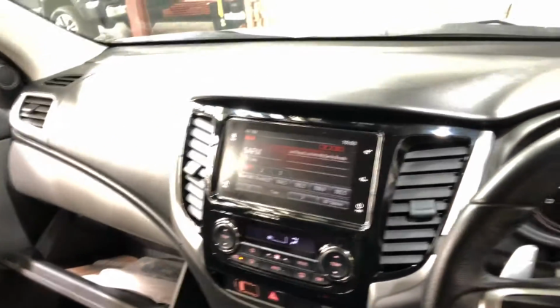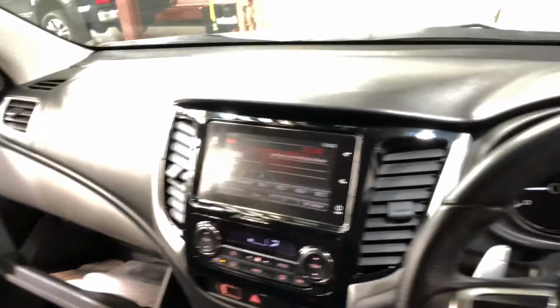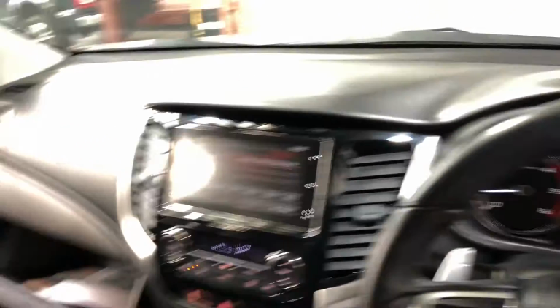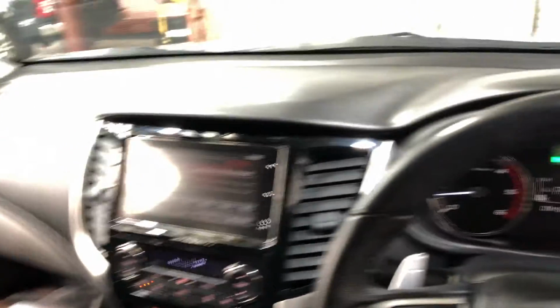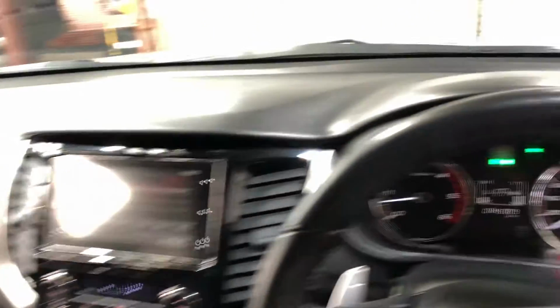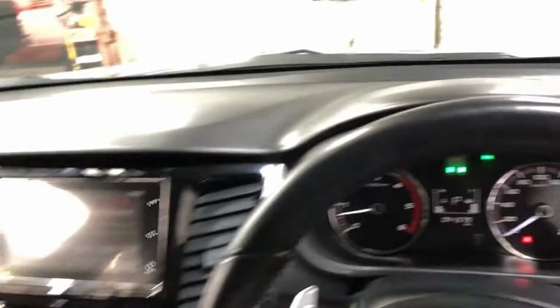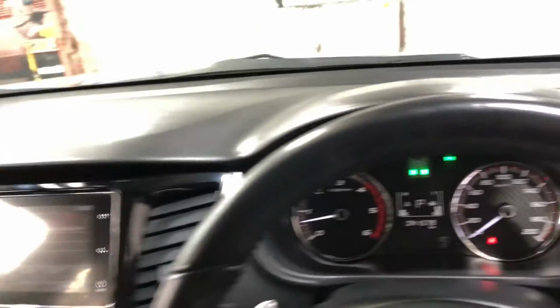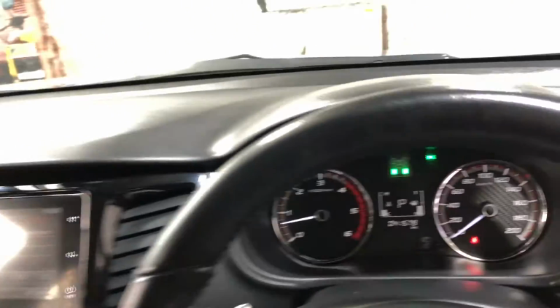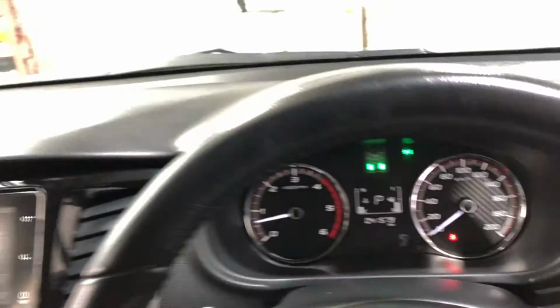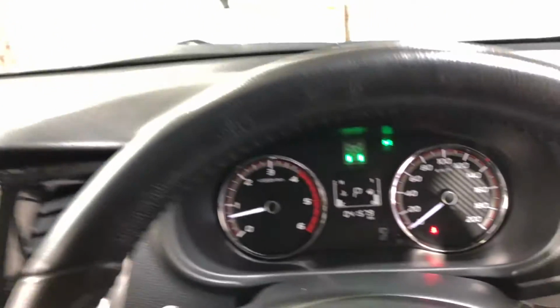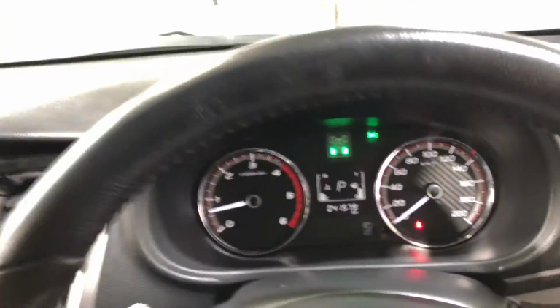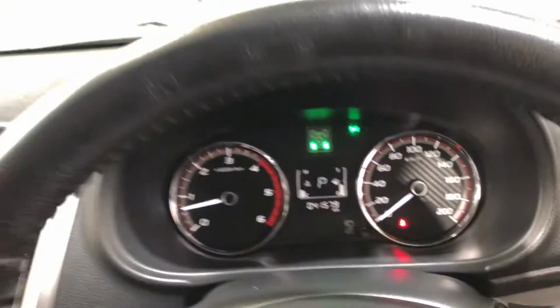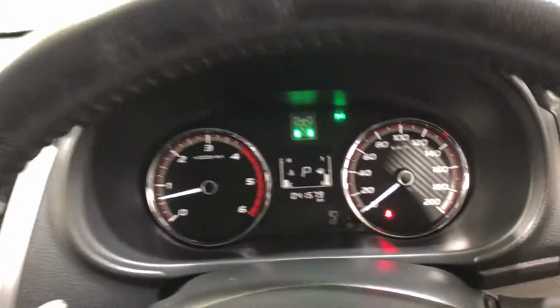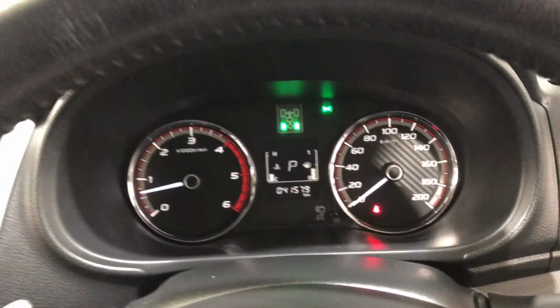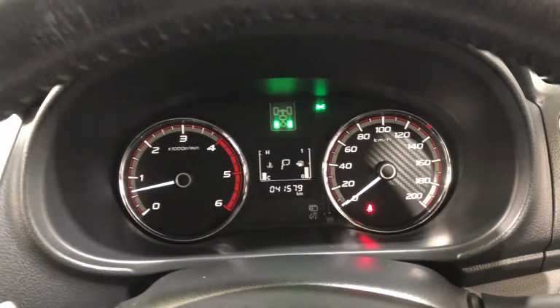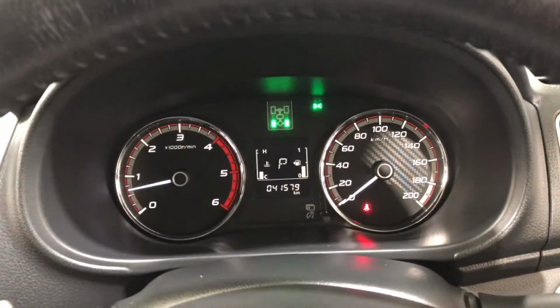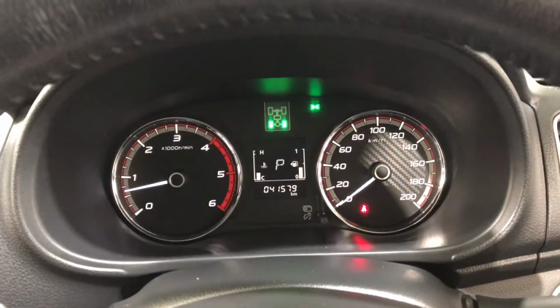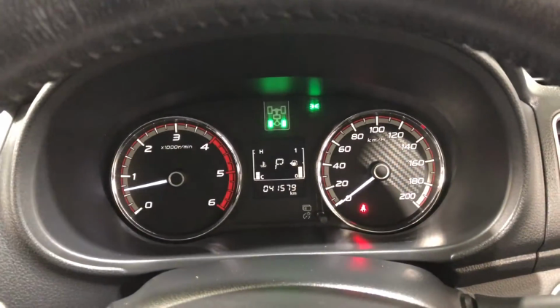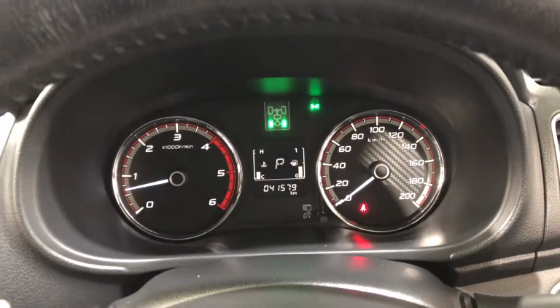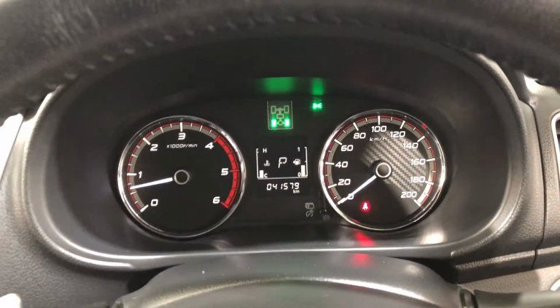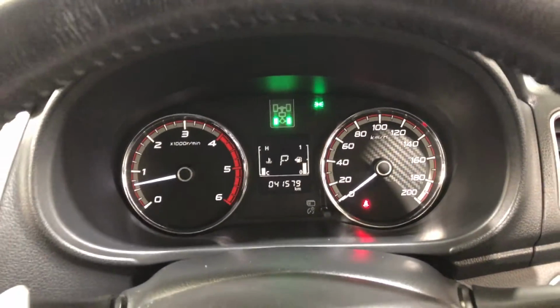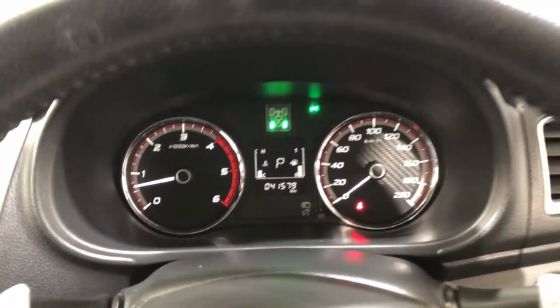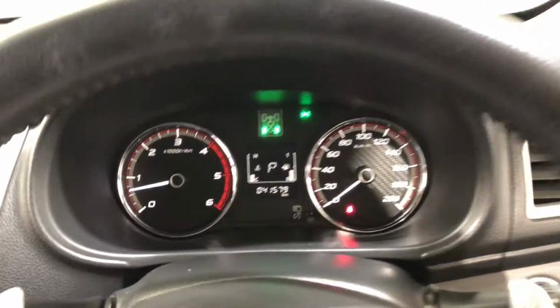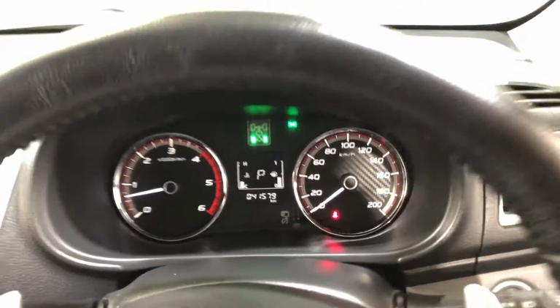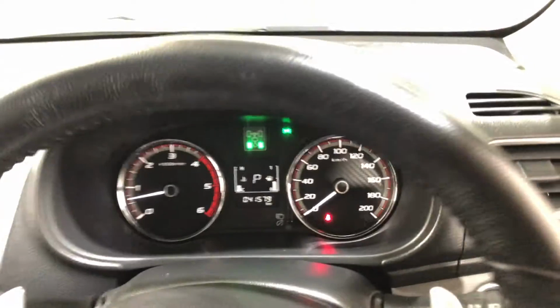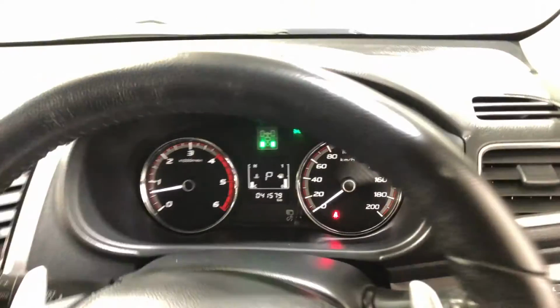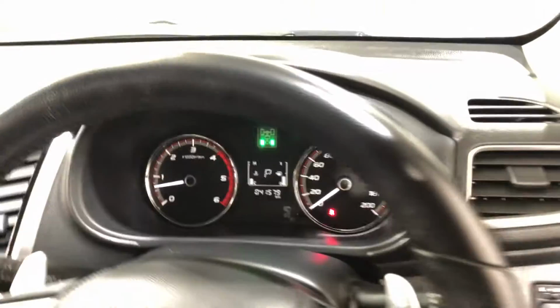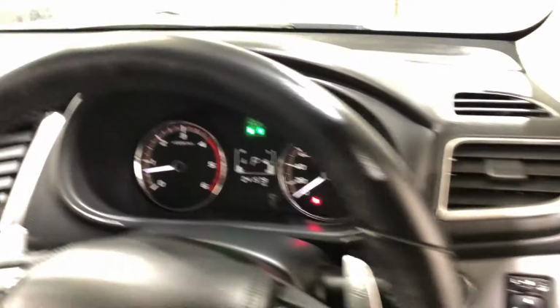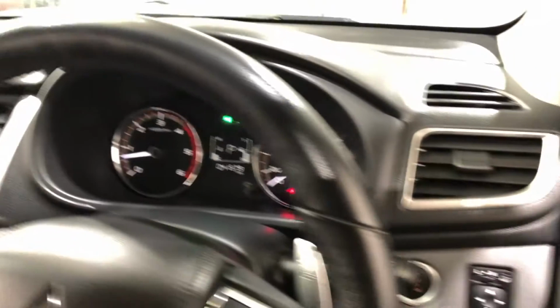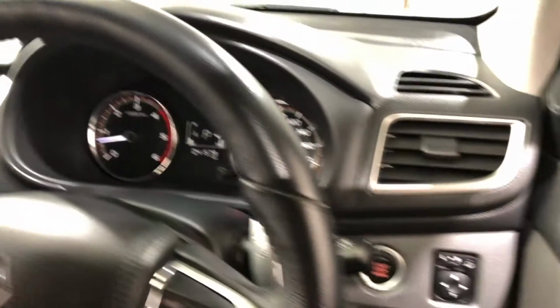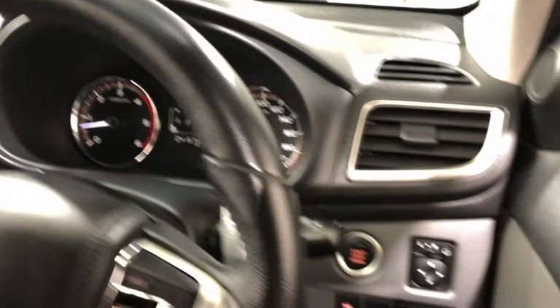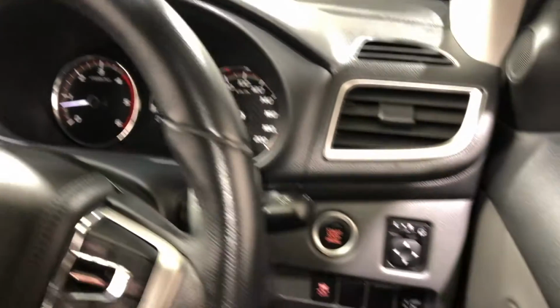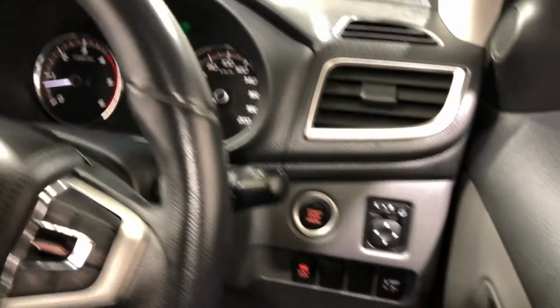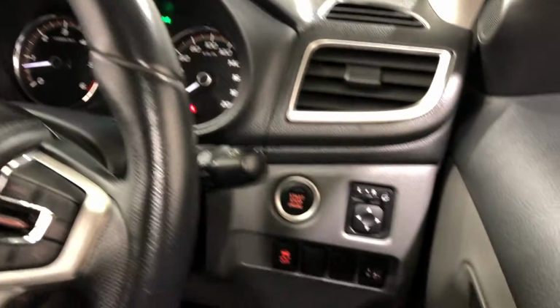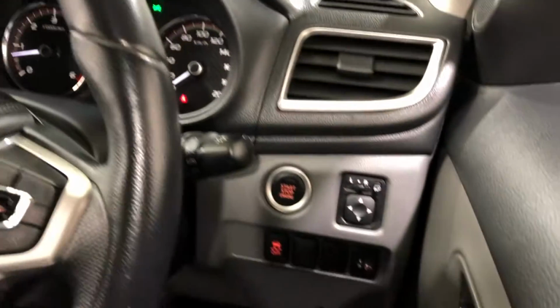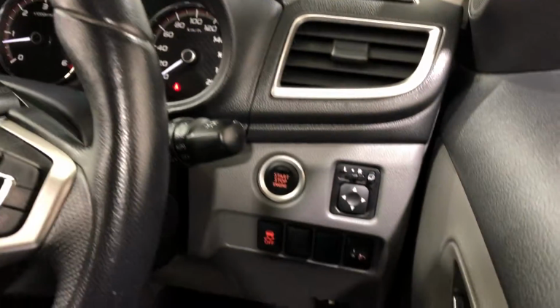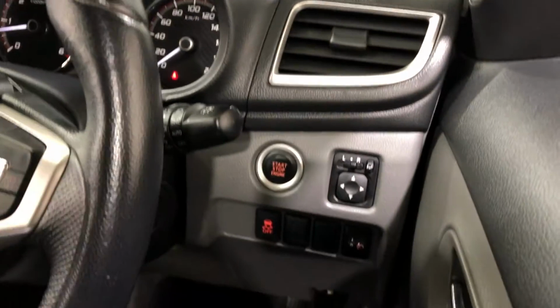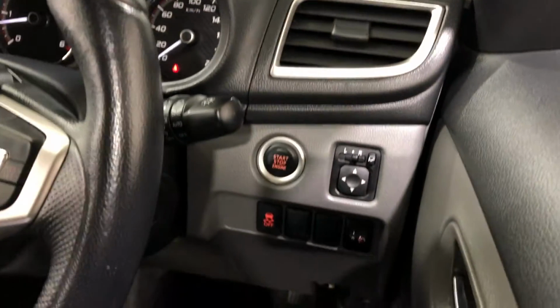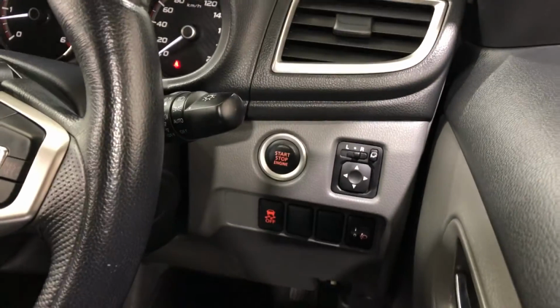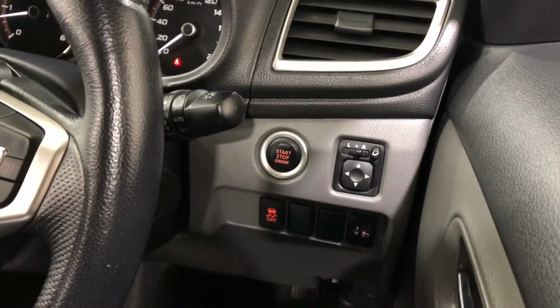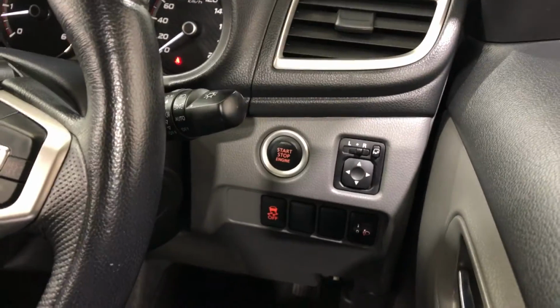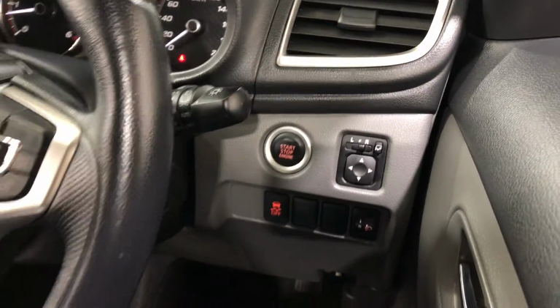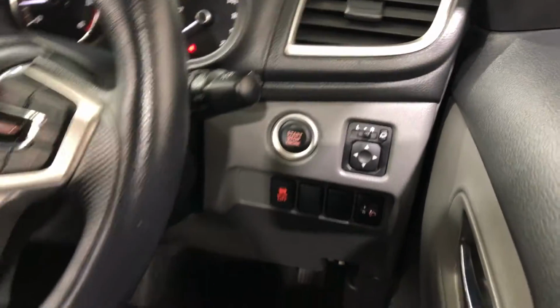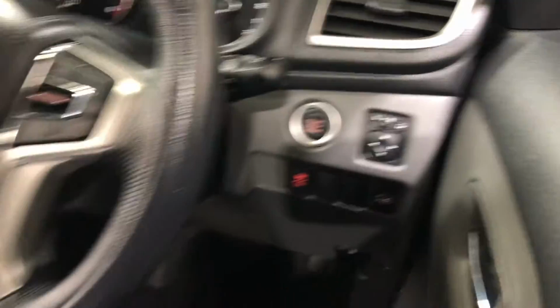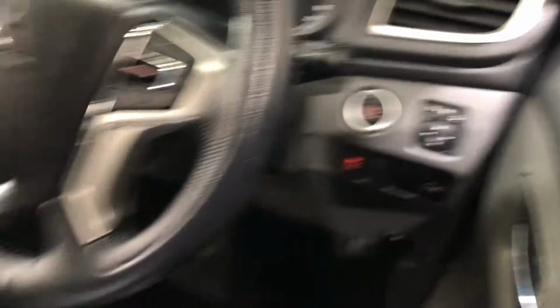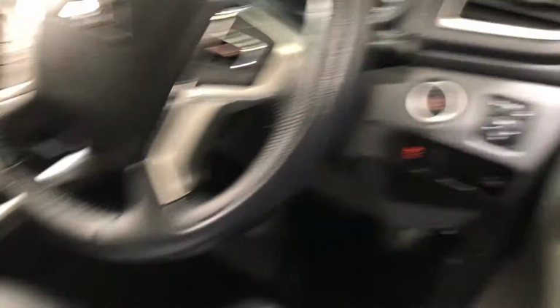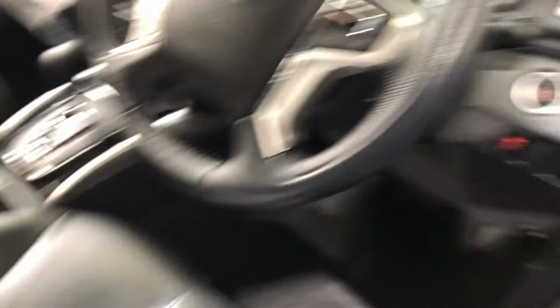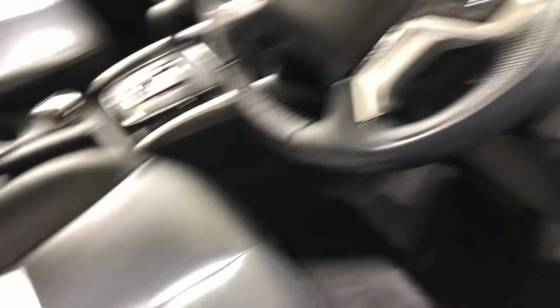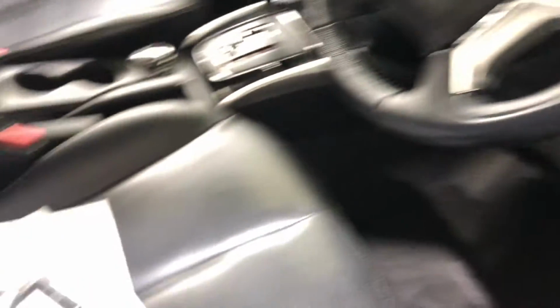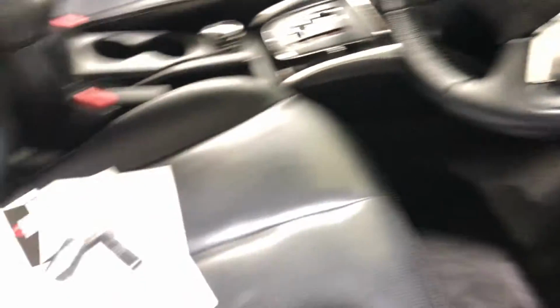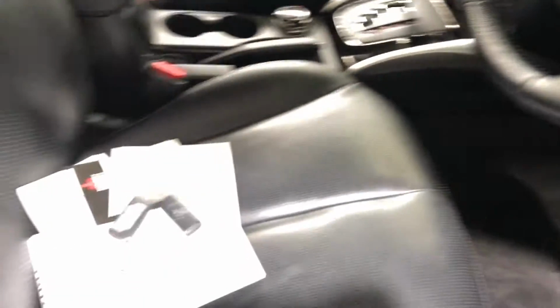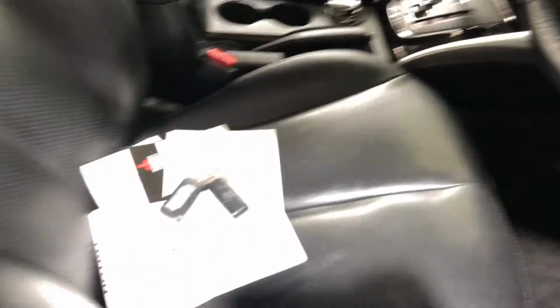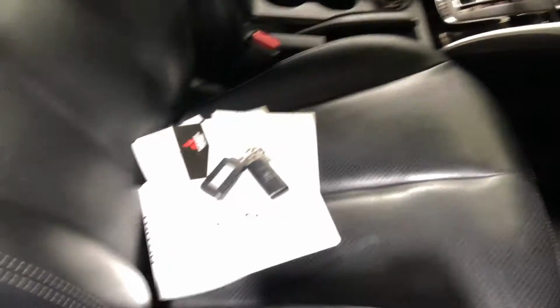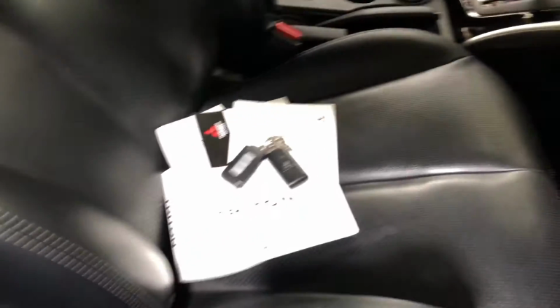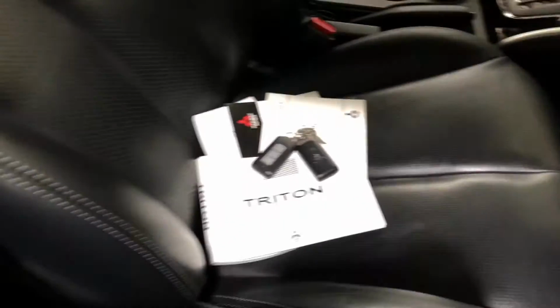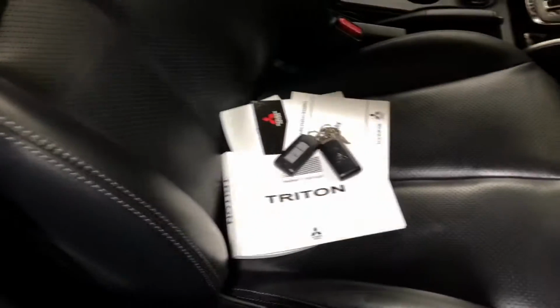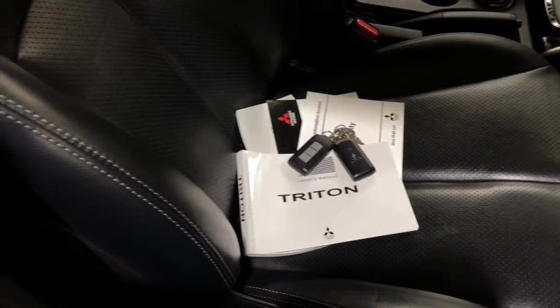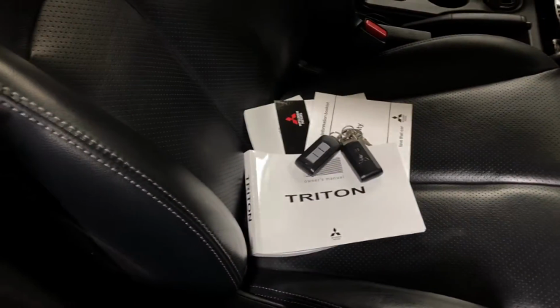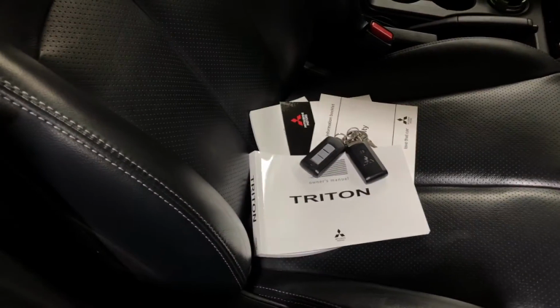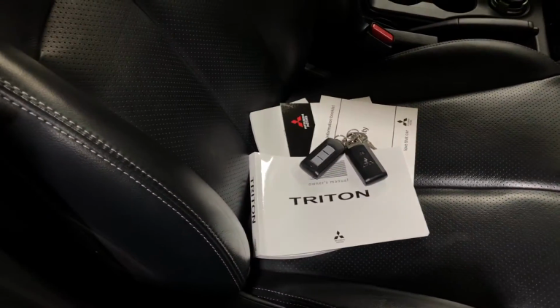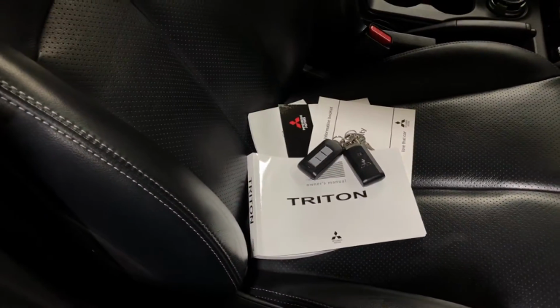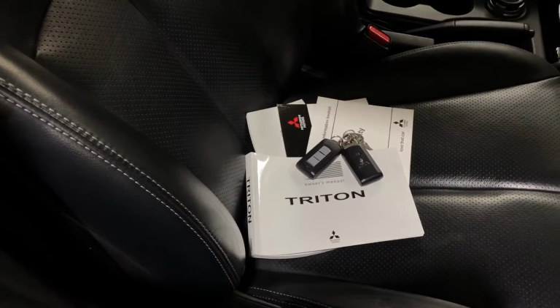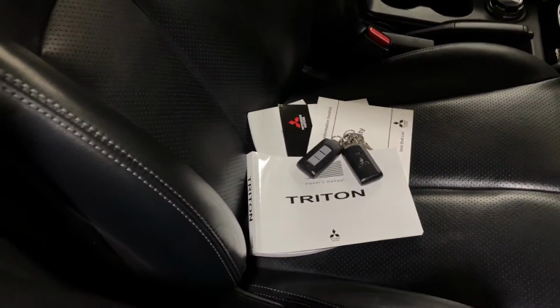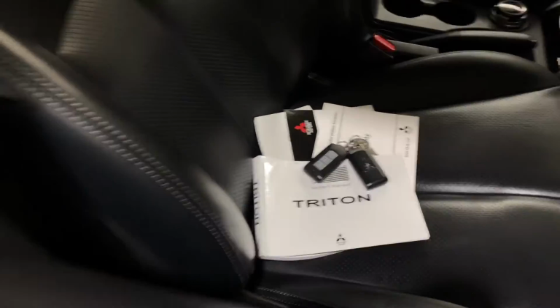This car has travelled a low 41,000 km on the clock. There's also a push button start. It comes with two sets of keys and a full set of books.